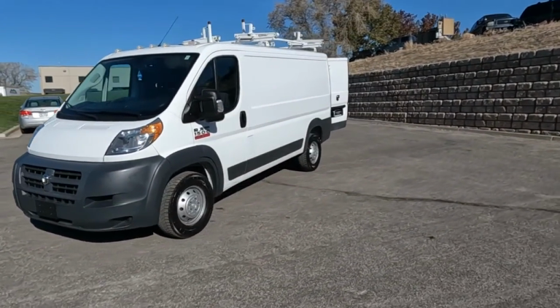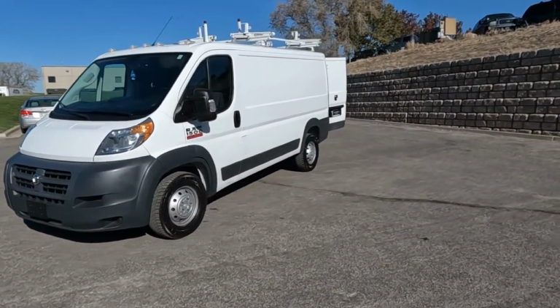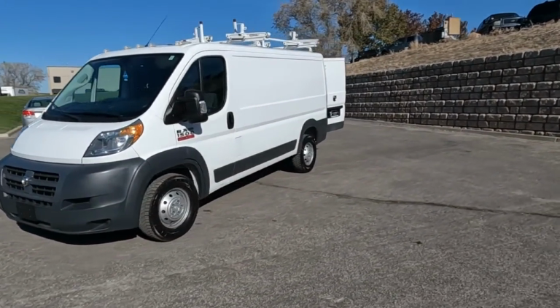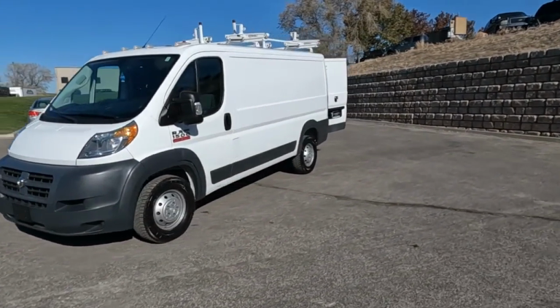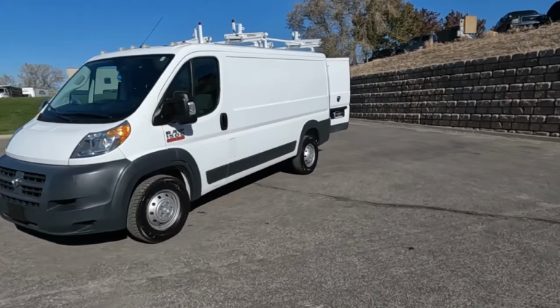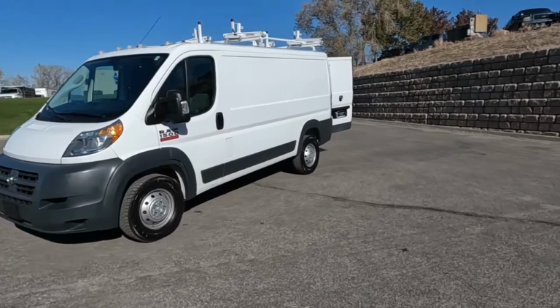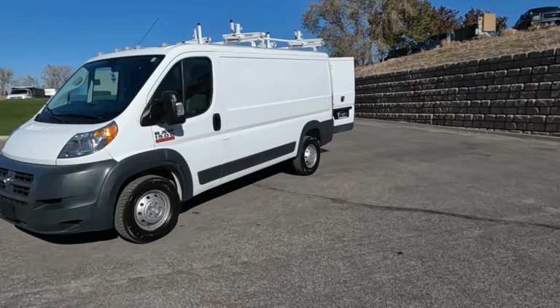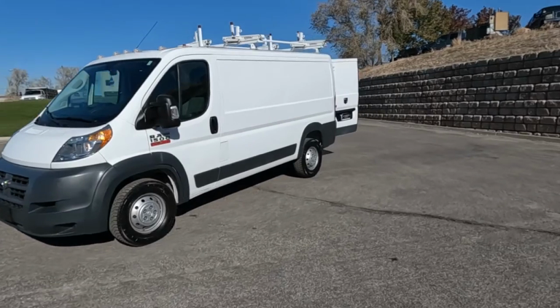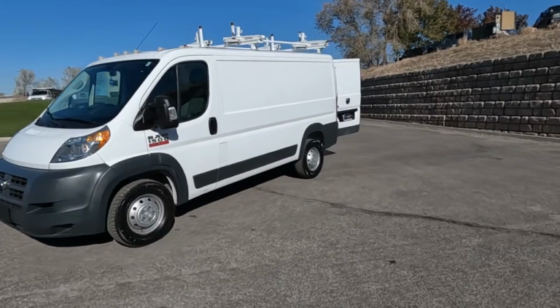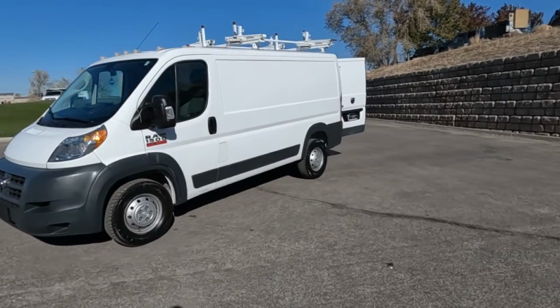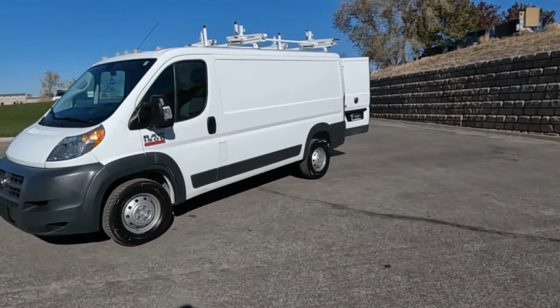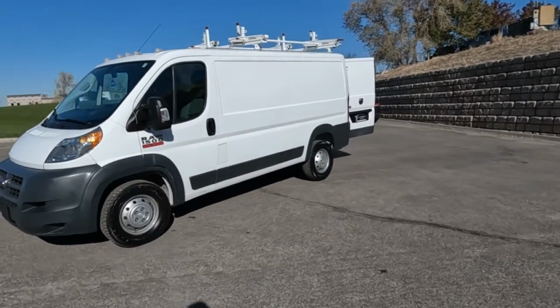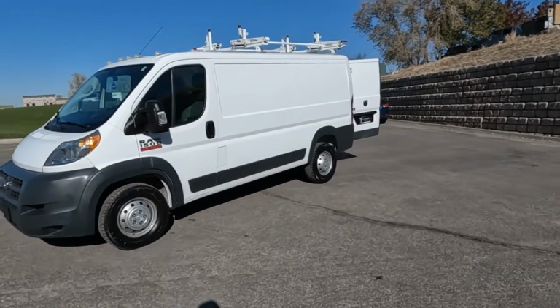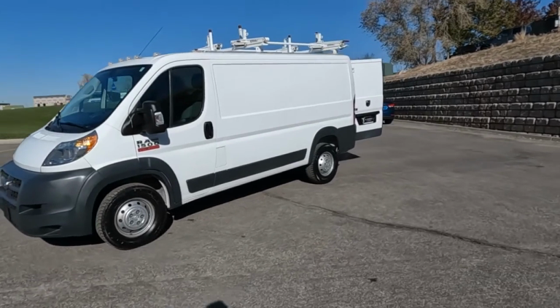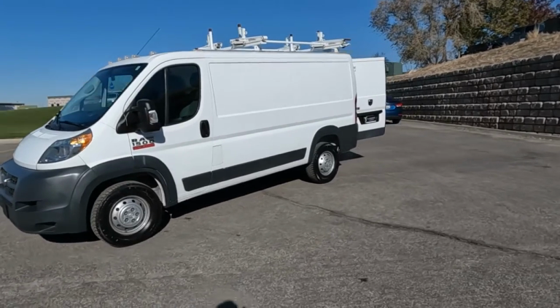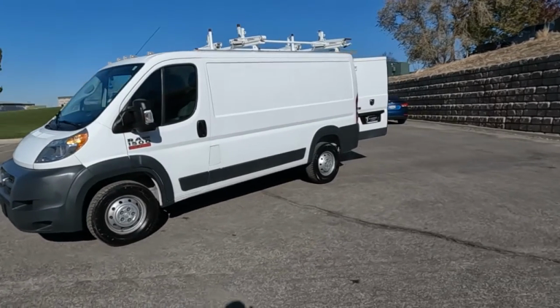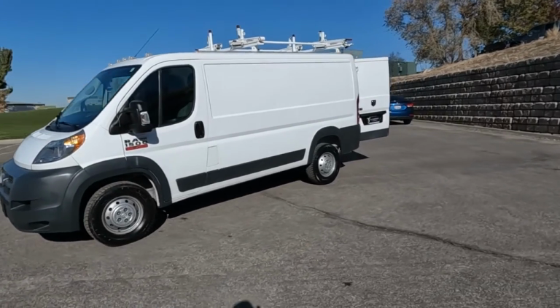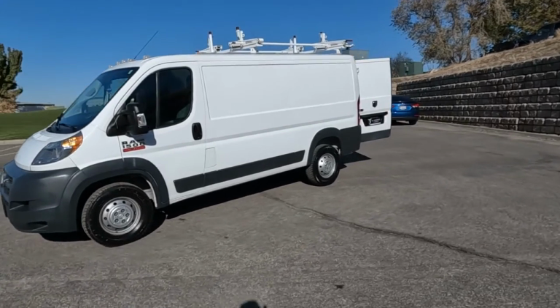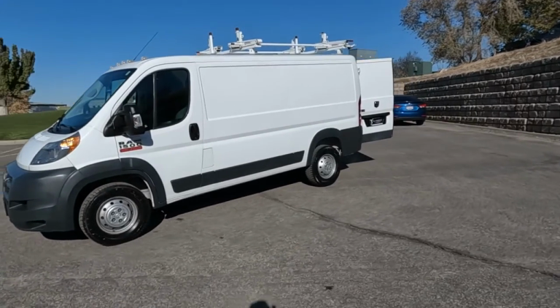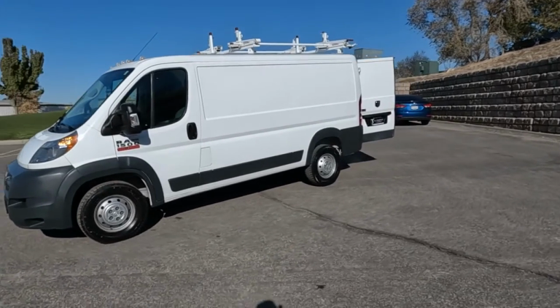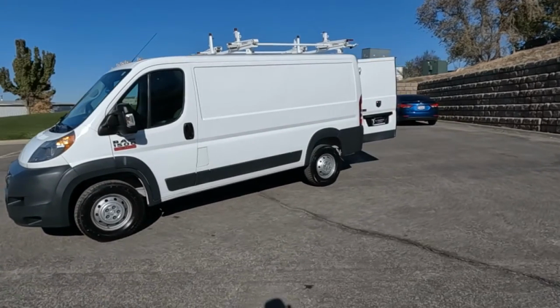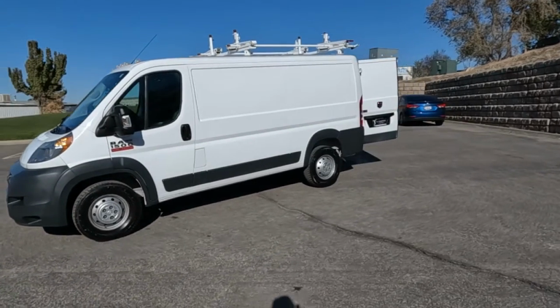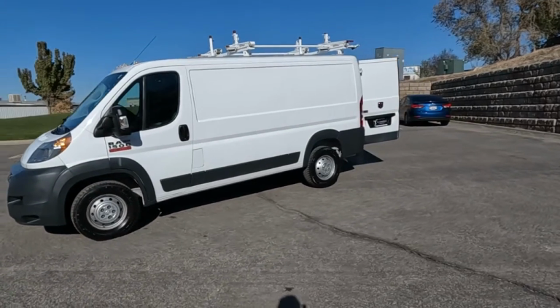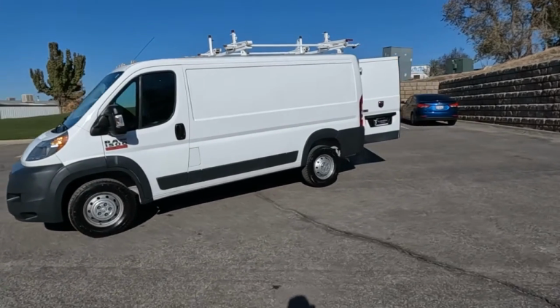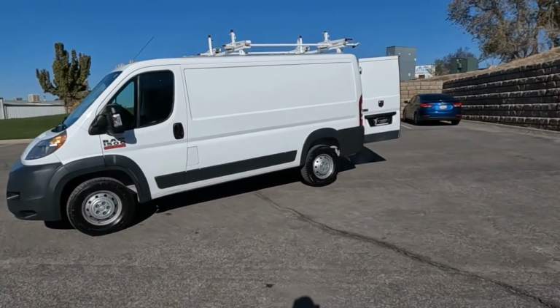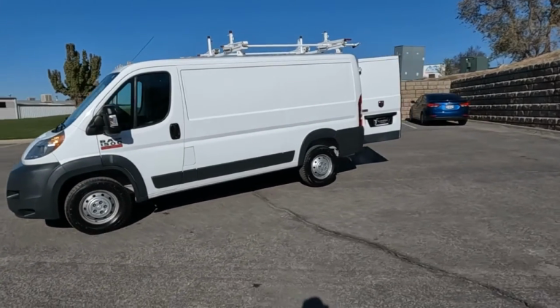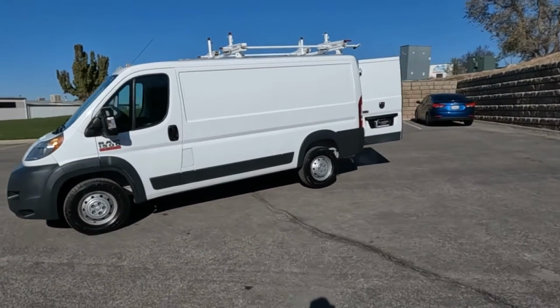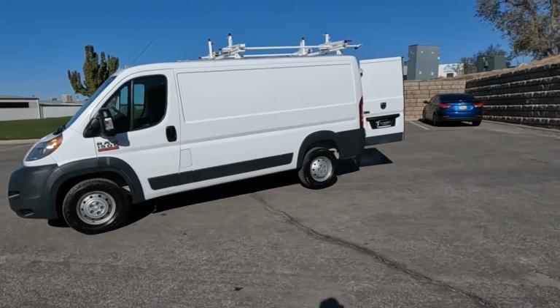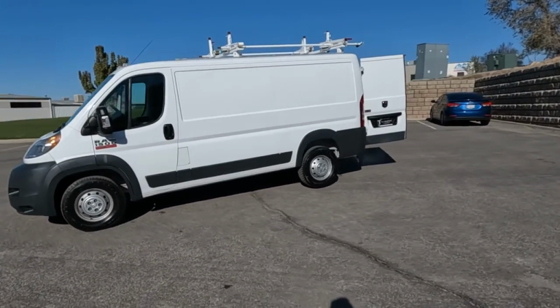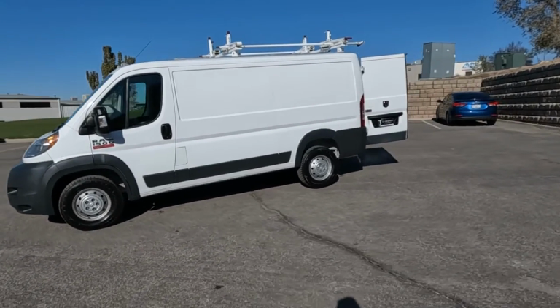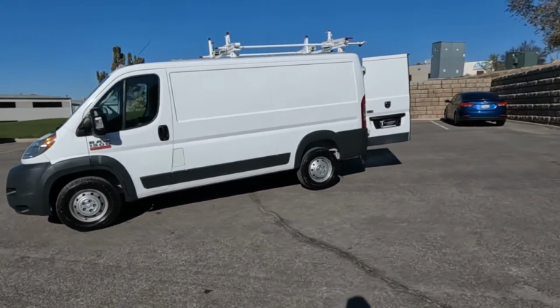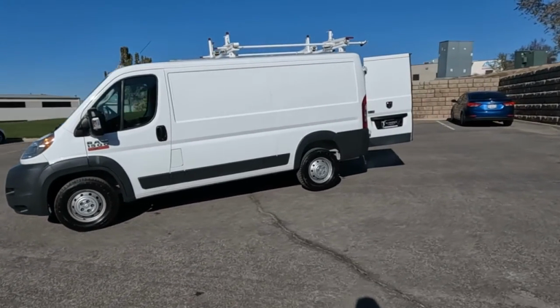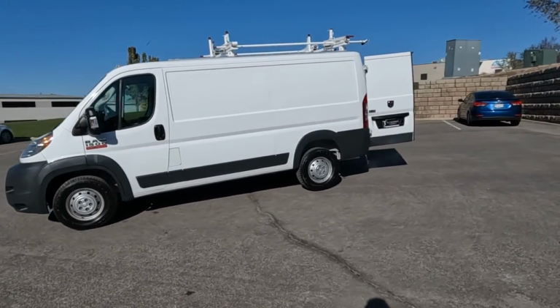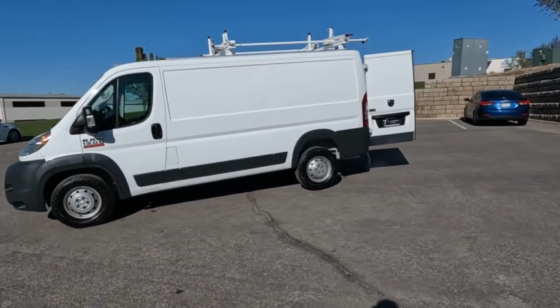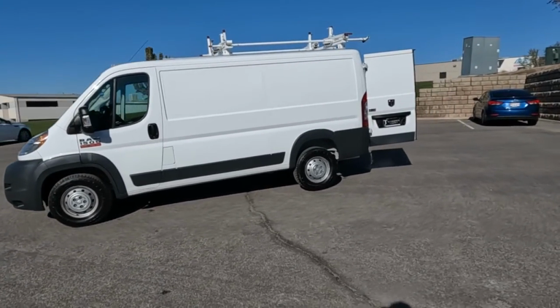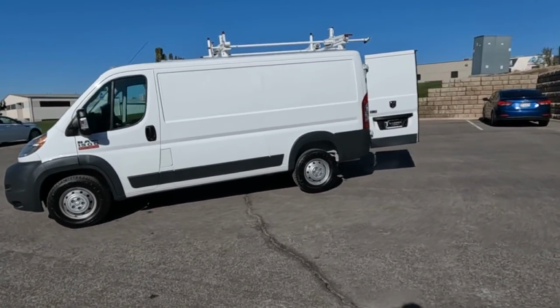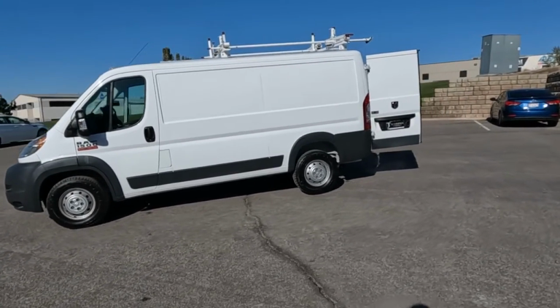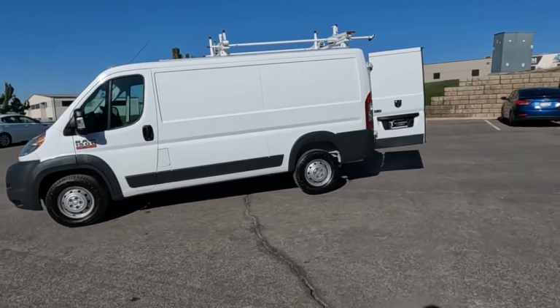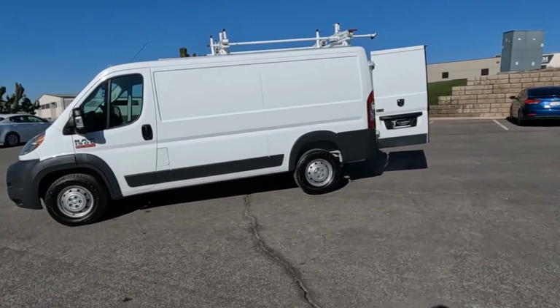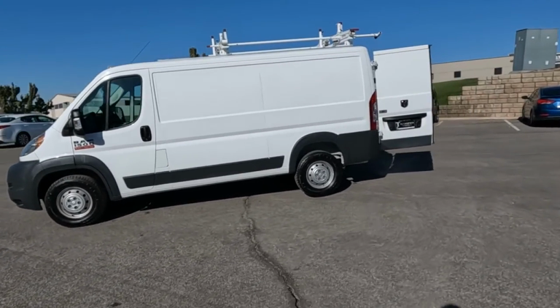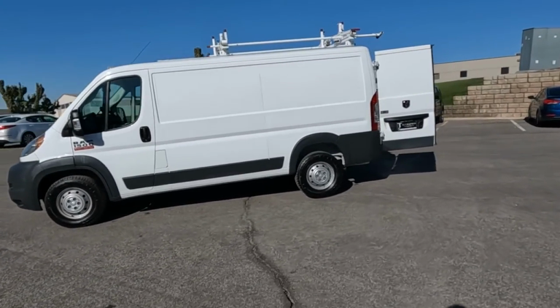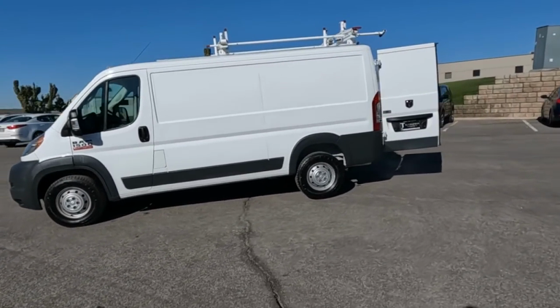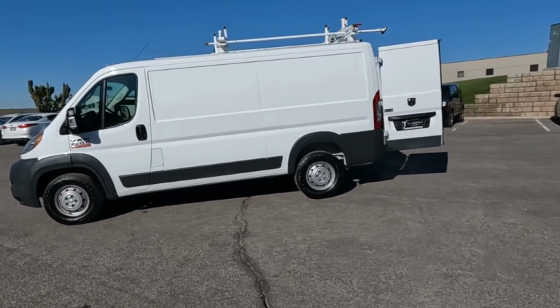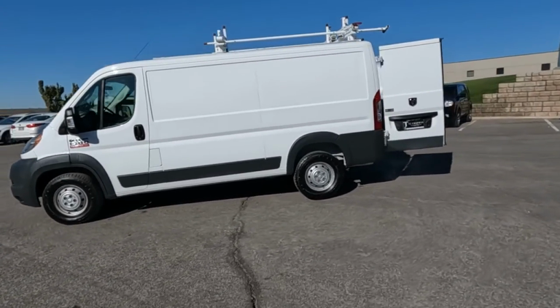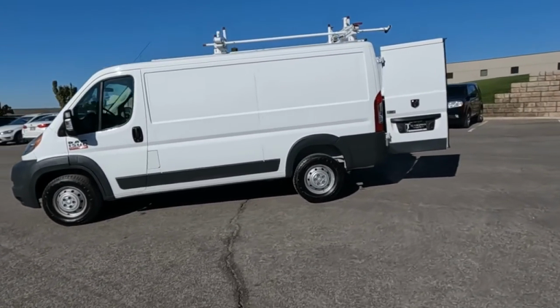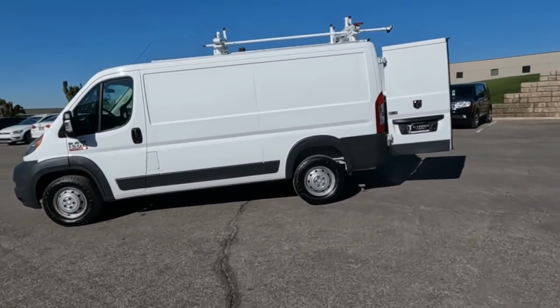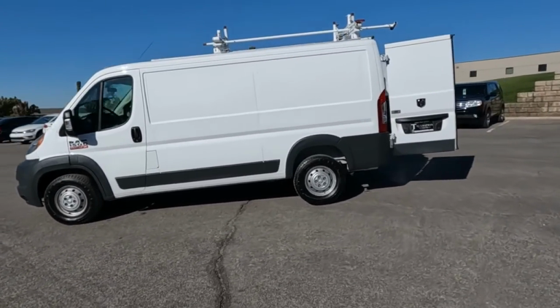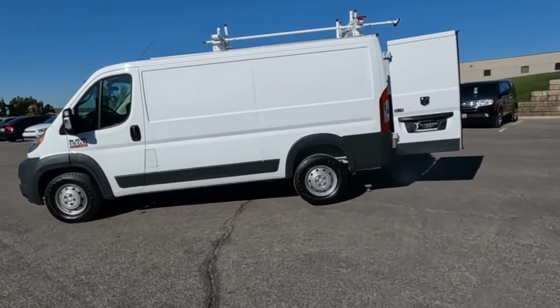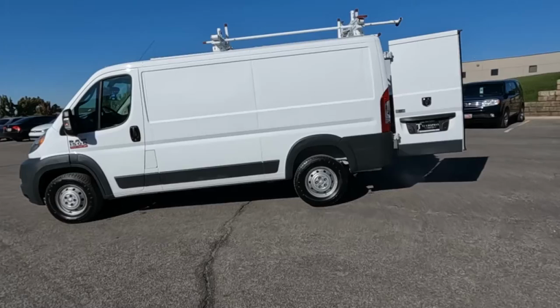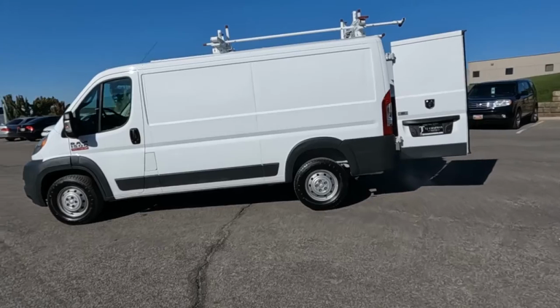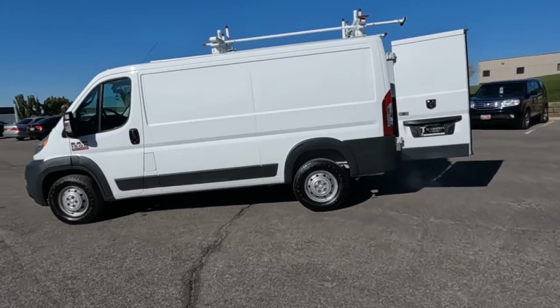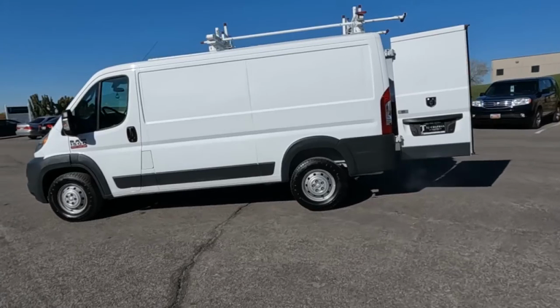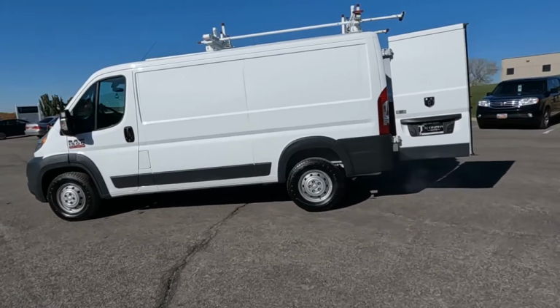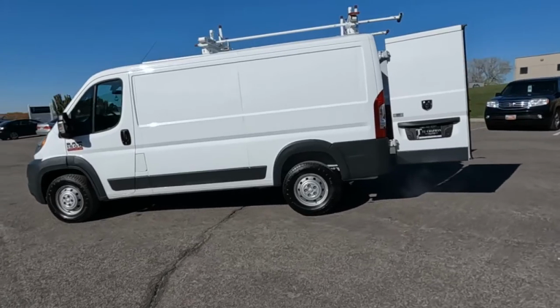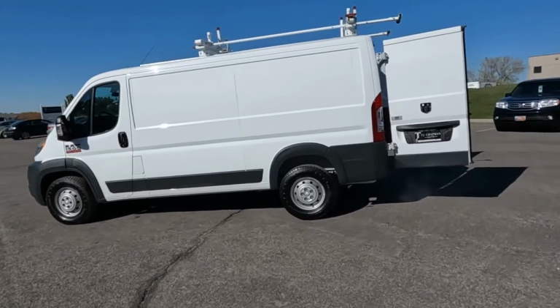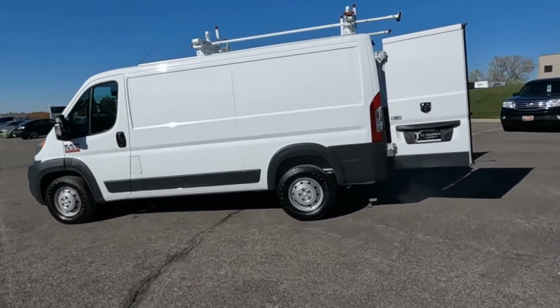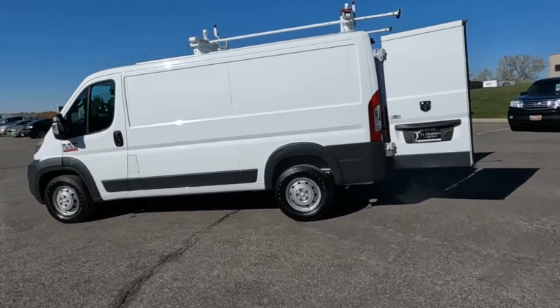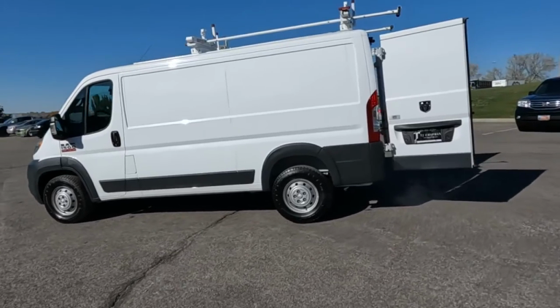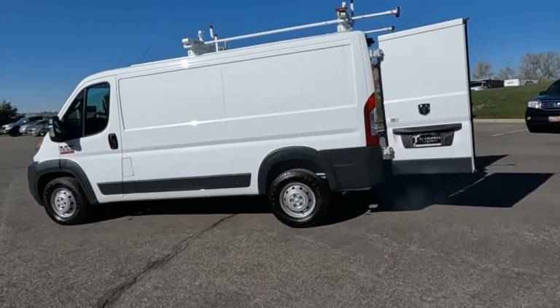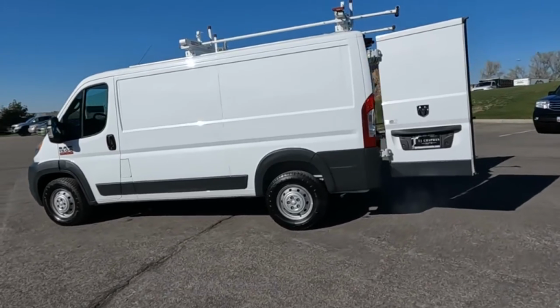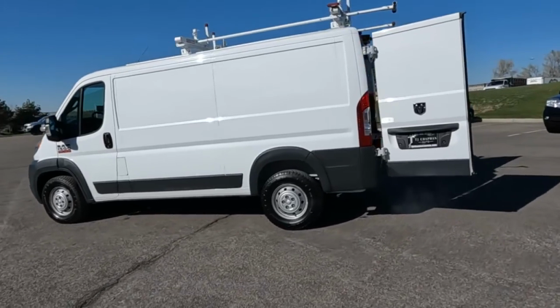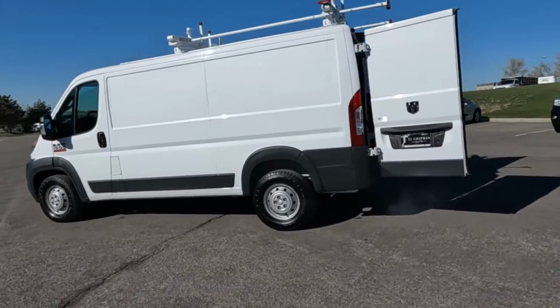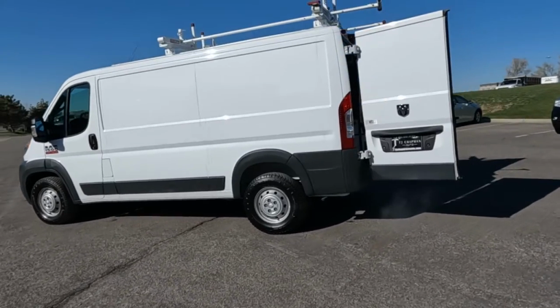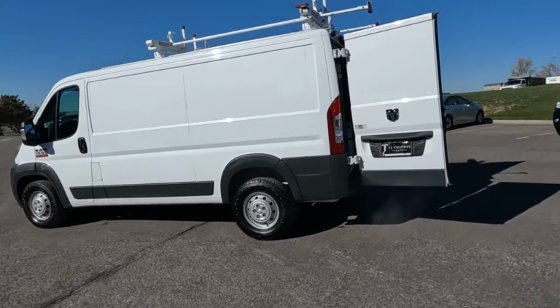You see it does have the Easy Glide 2 ladder racks on top. I absolutely love those.